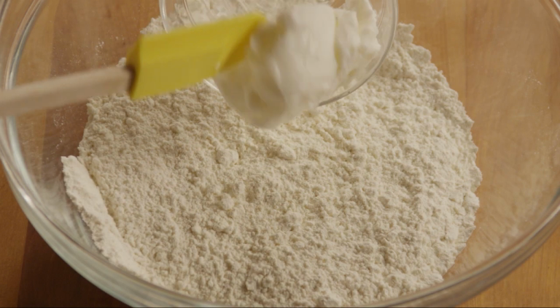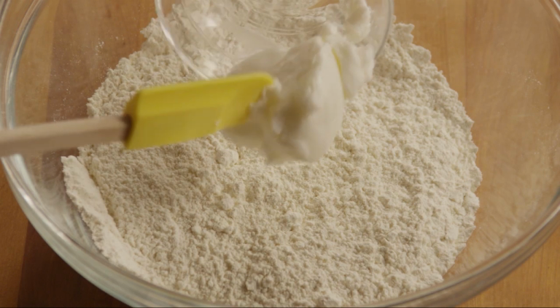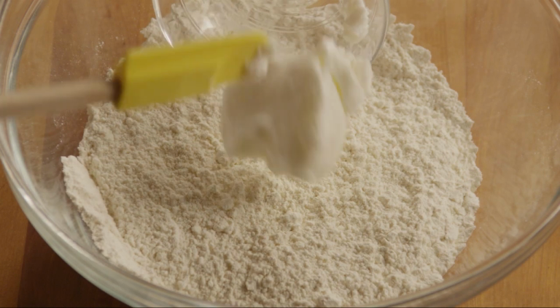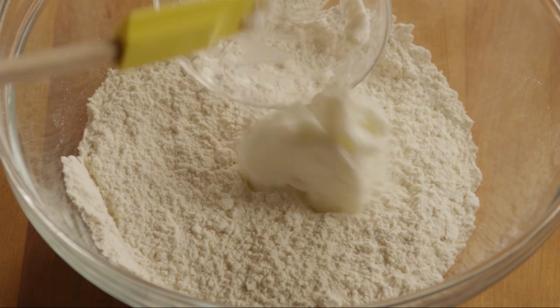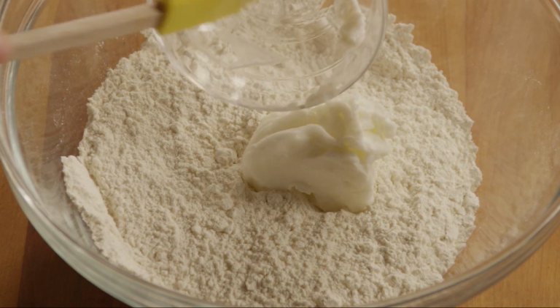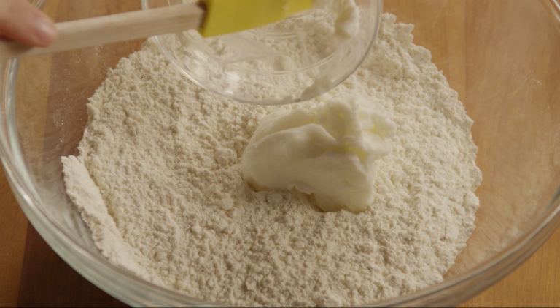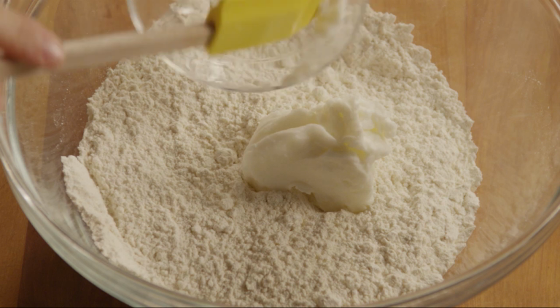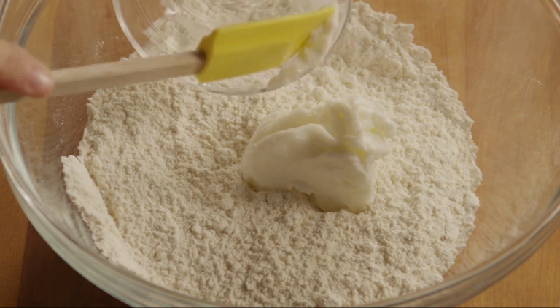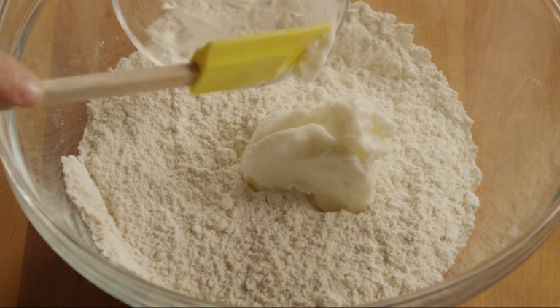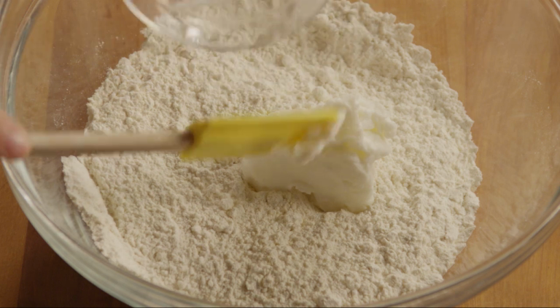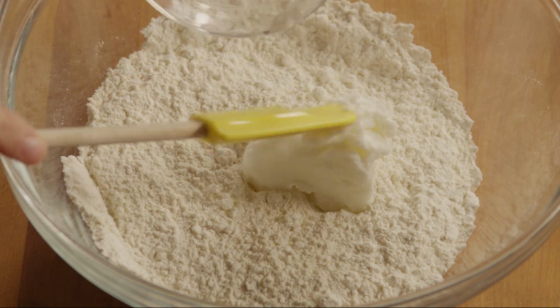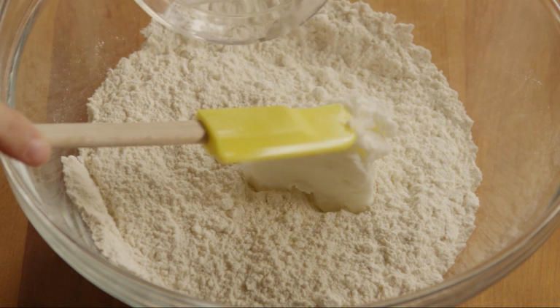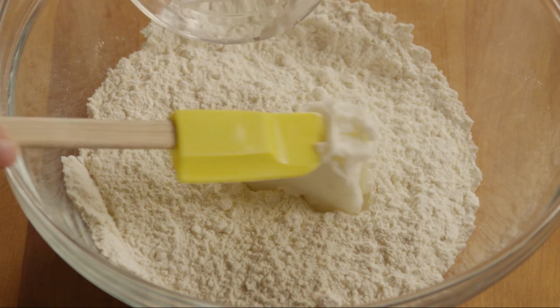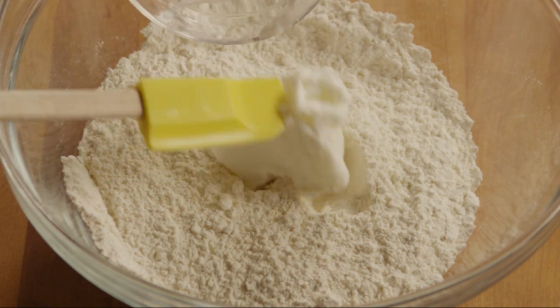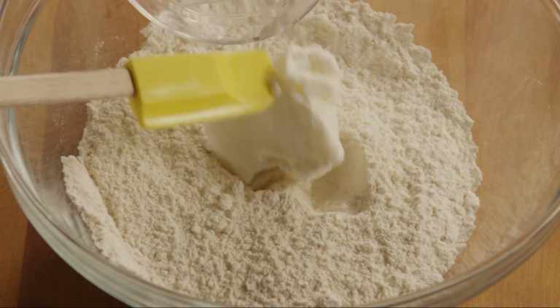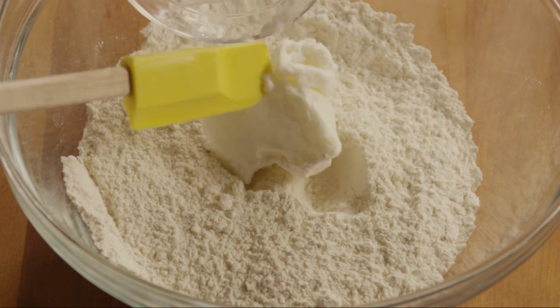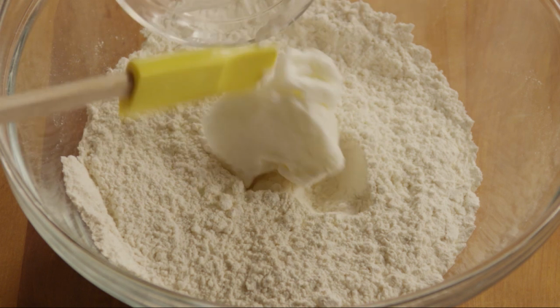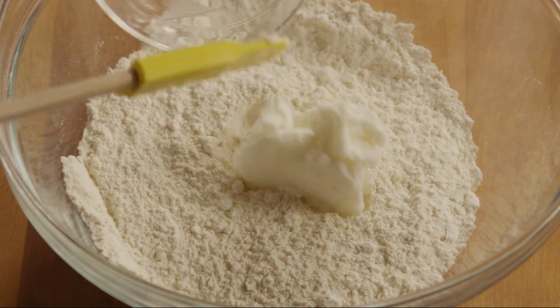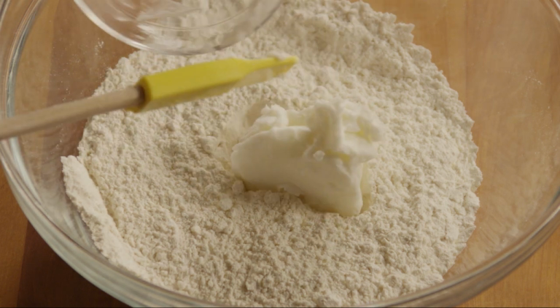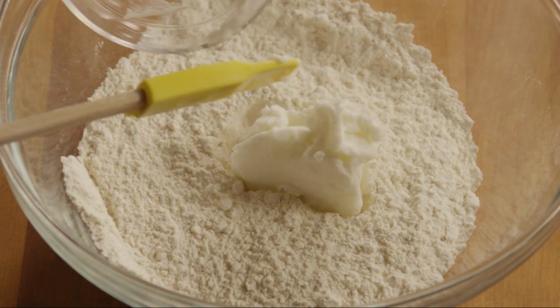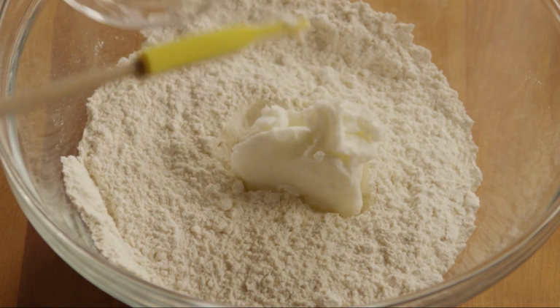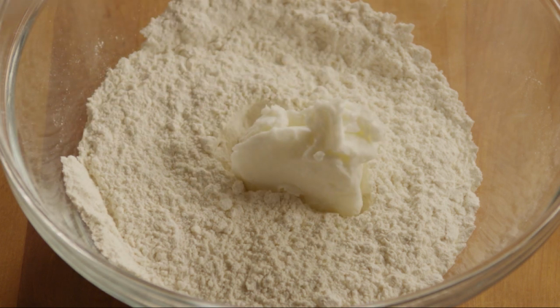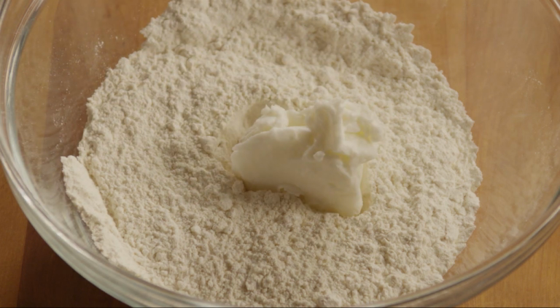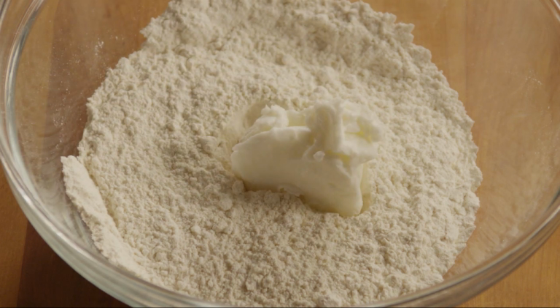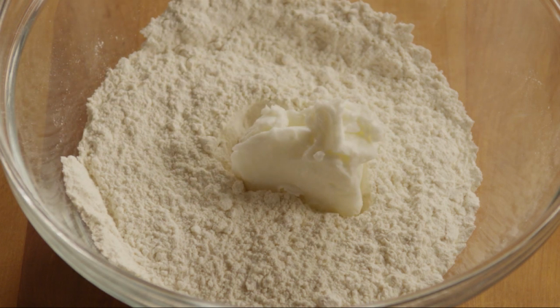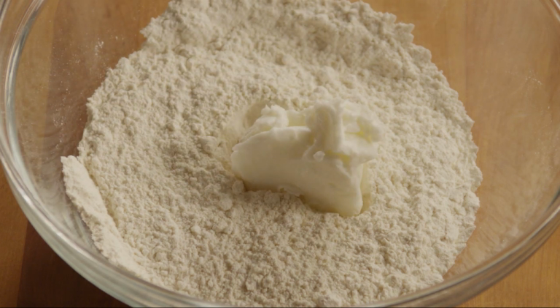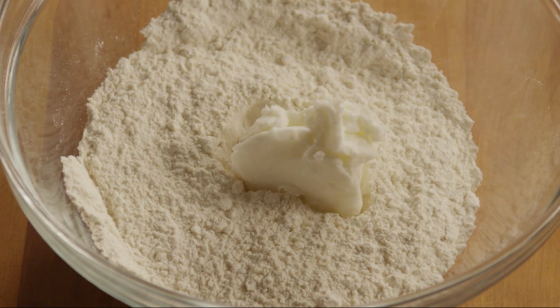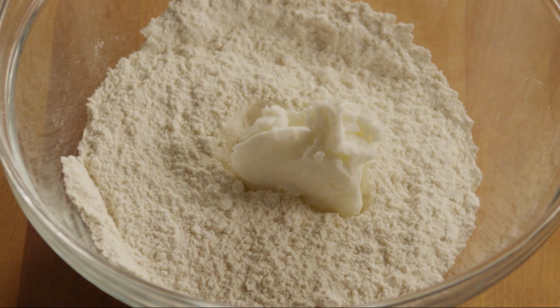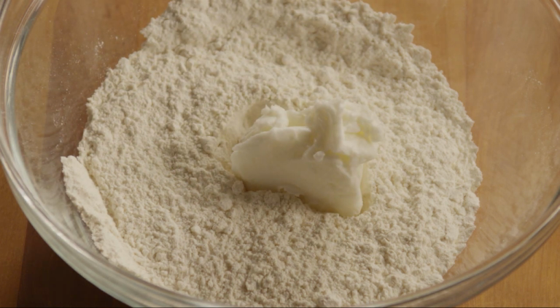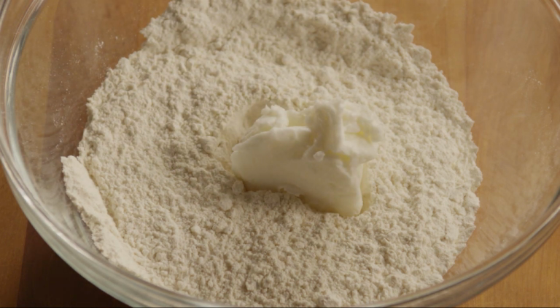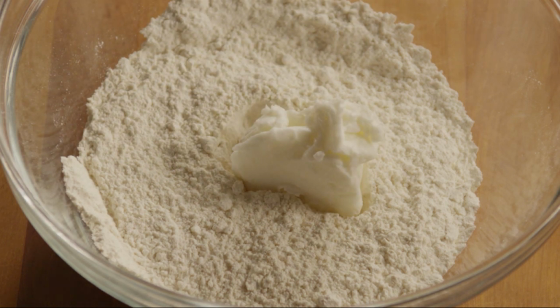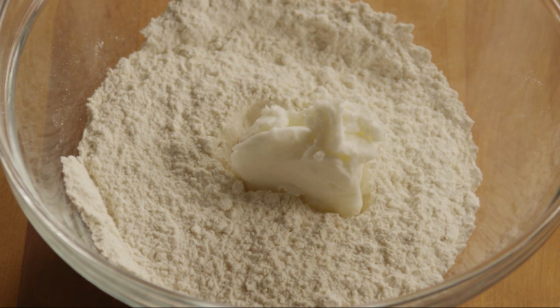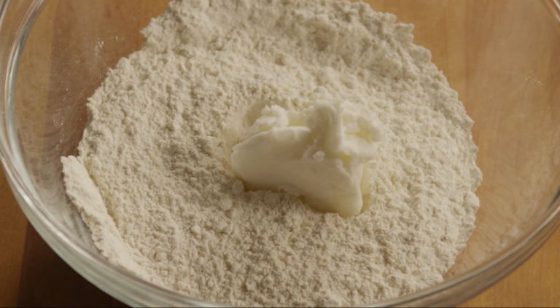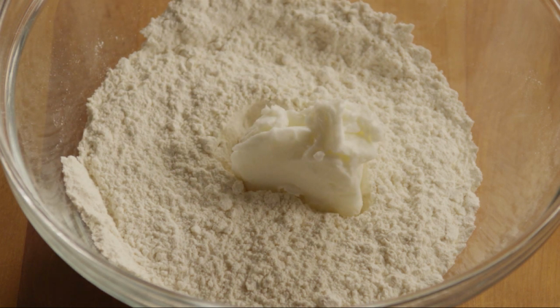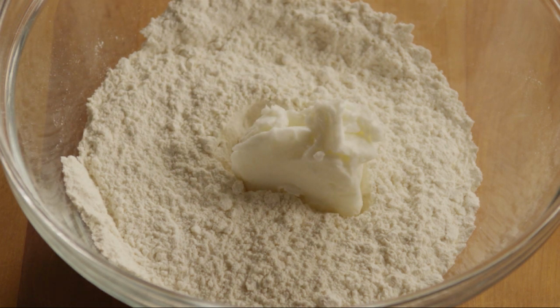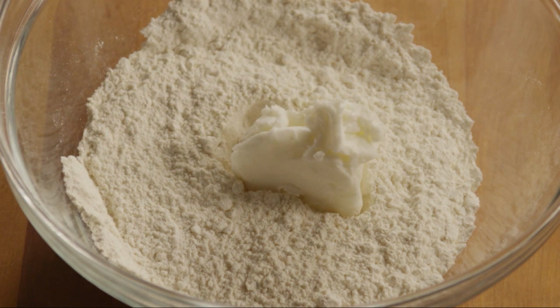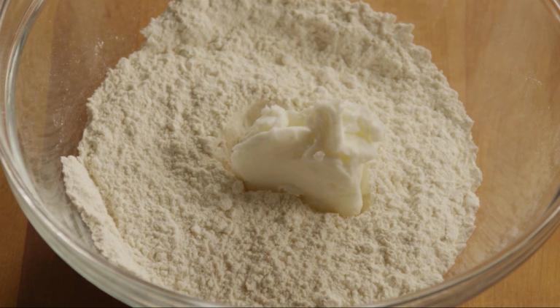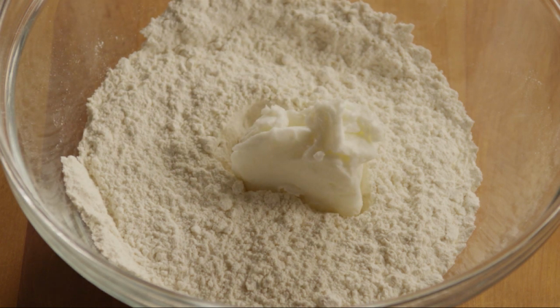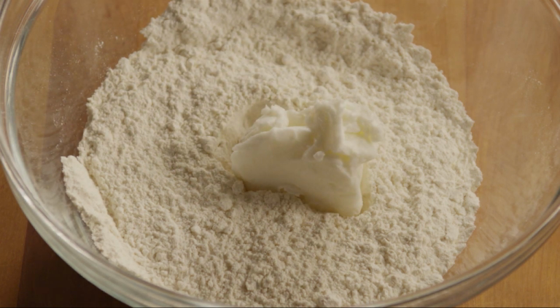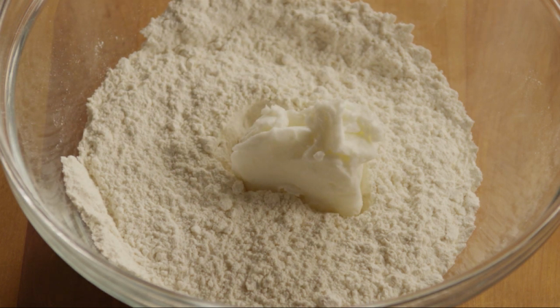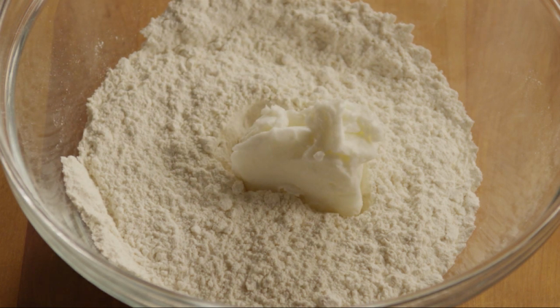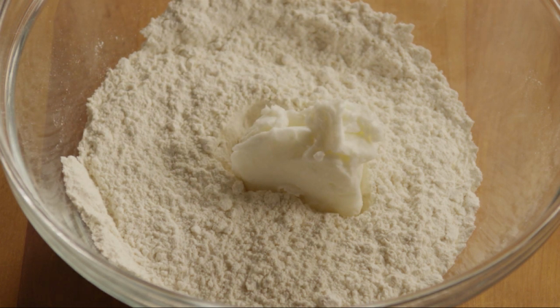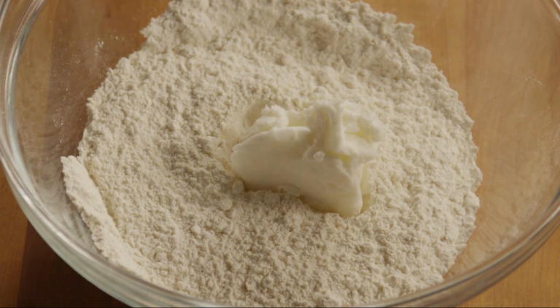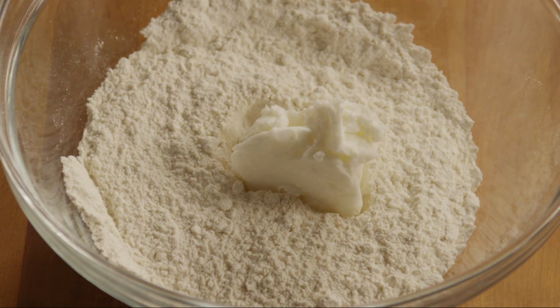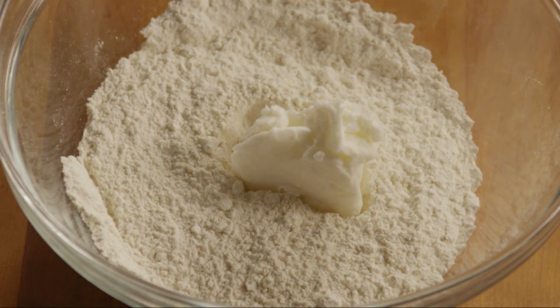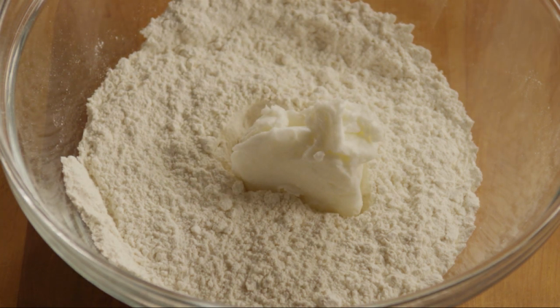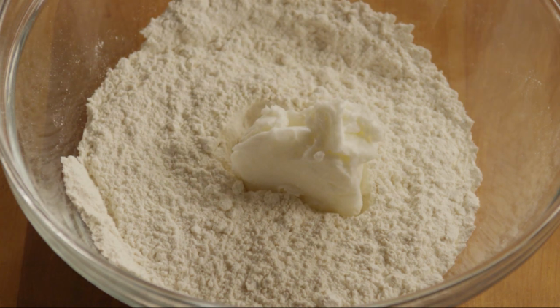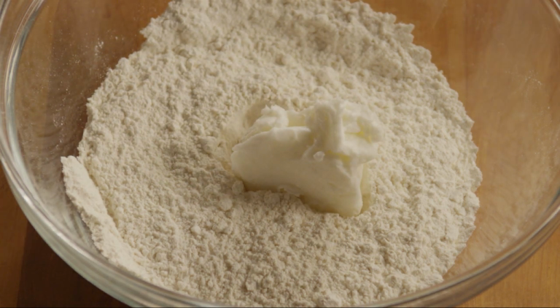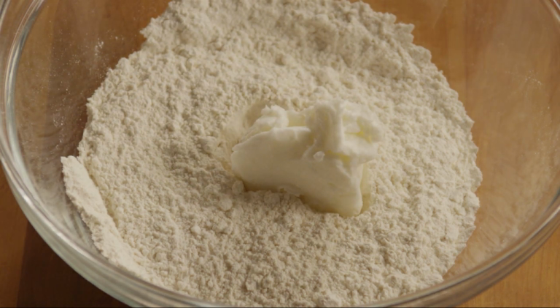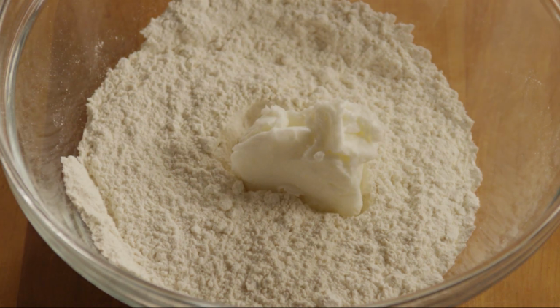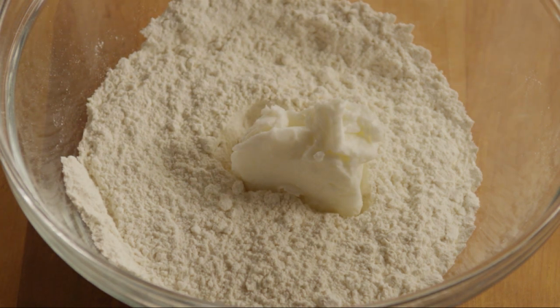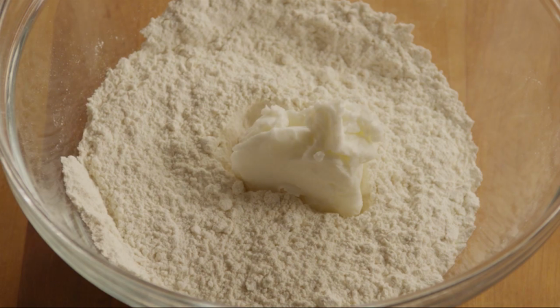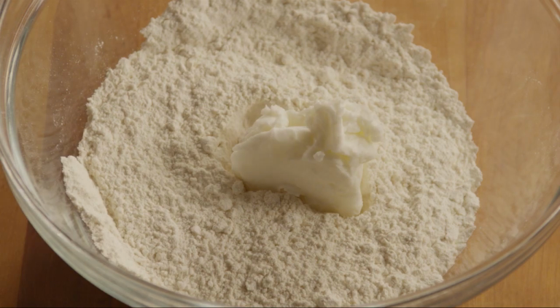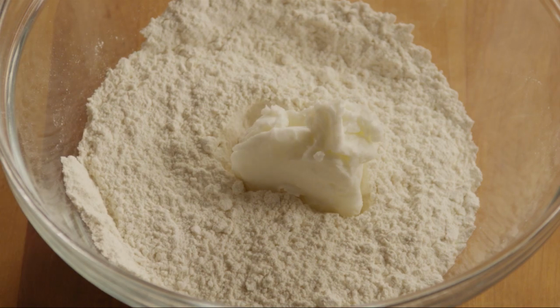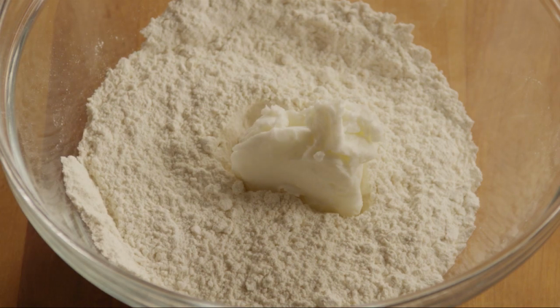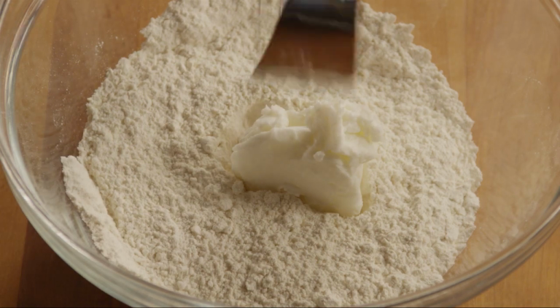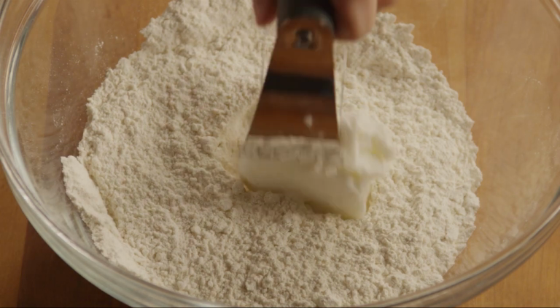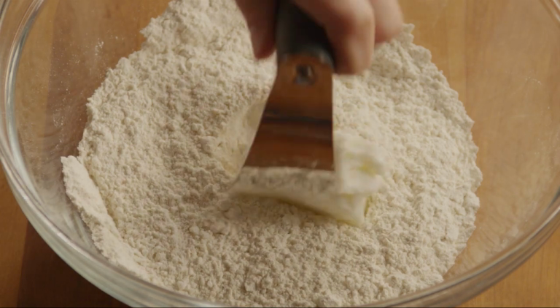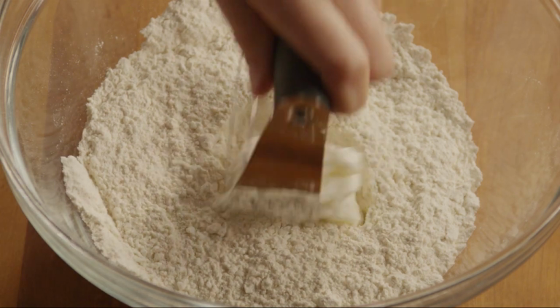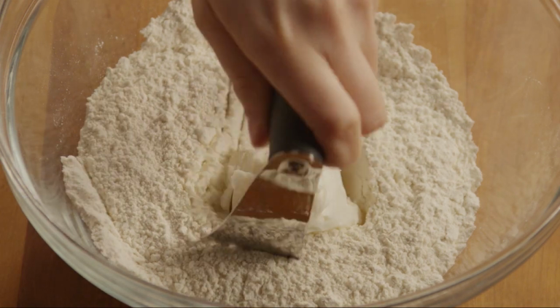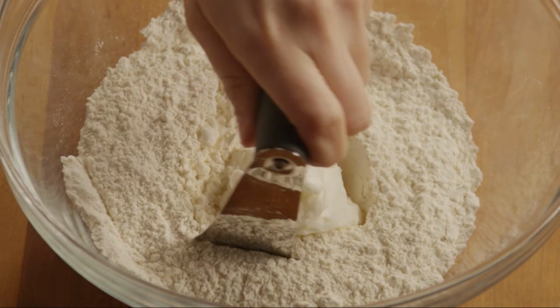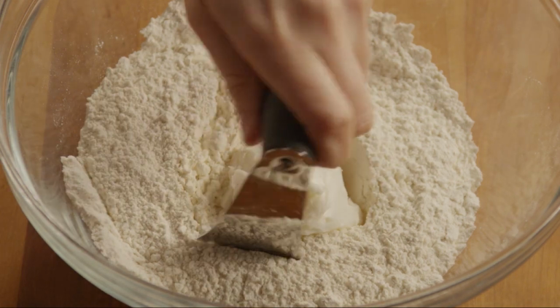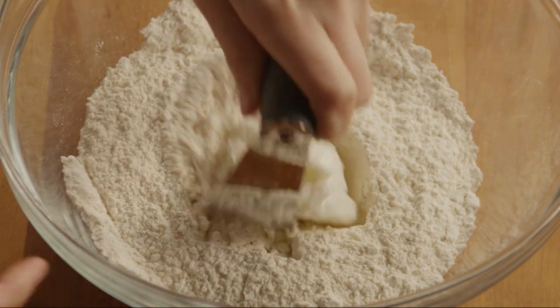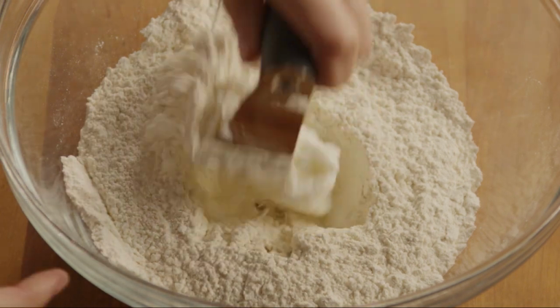Next, using a pastry blender or two knives, cut a third of a cup of shortening into the flour, until the mixture resembles coarse crumbs.